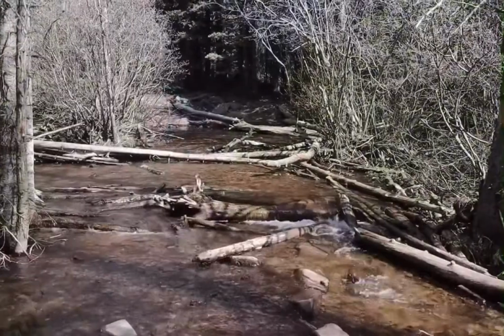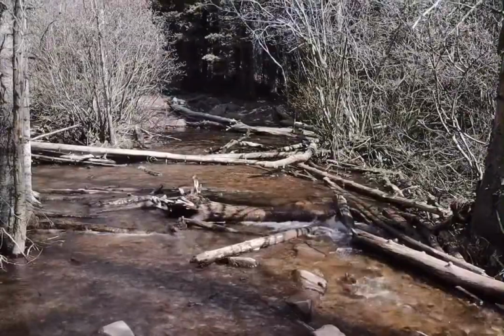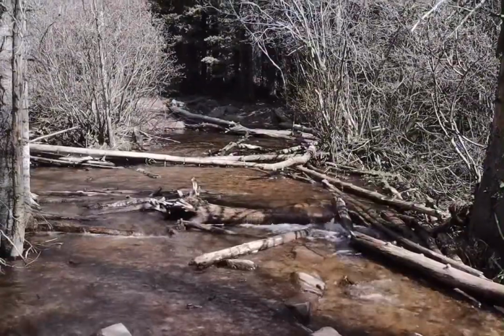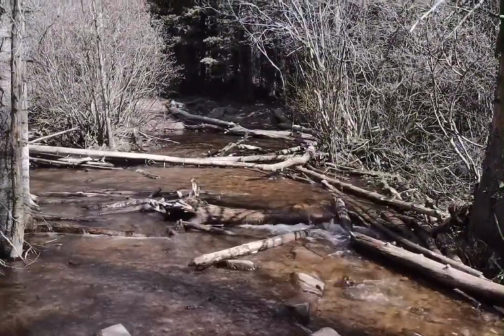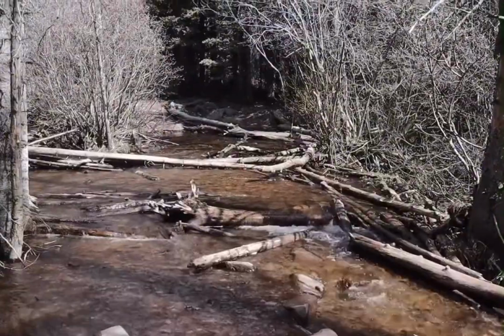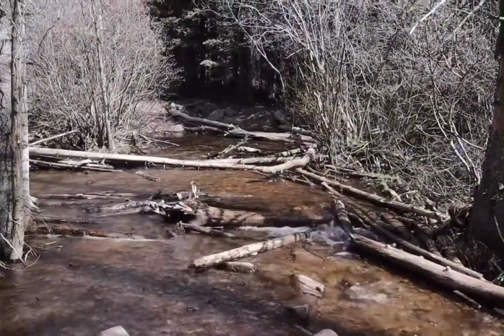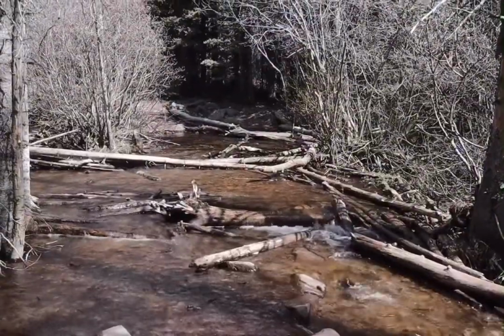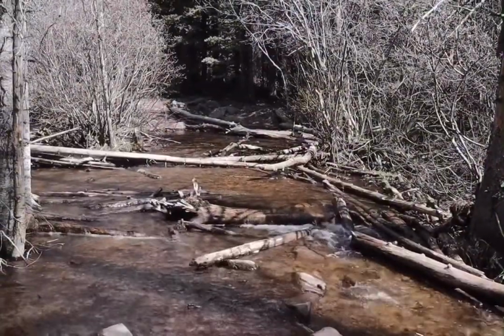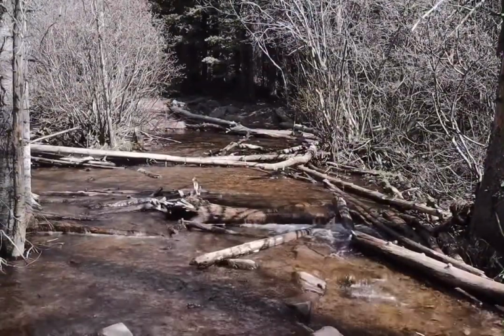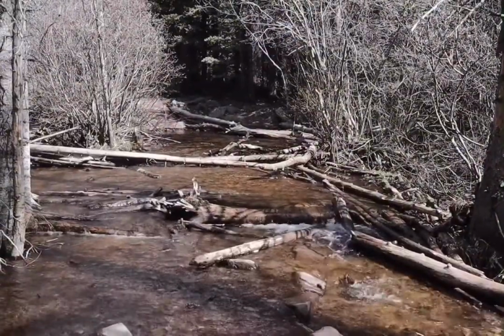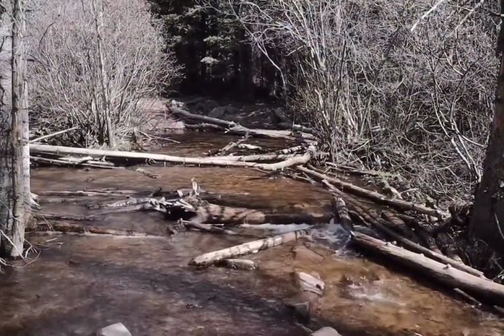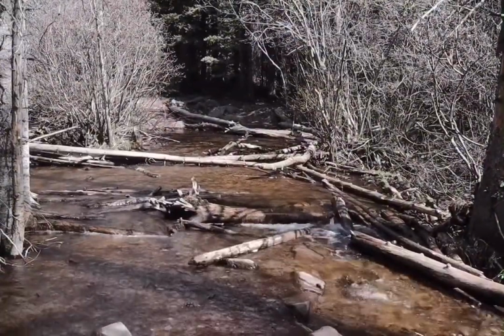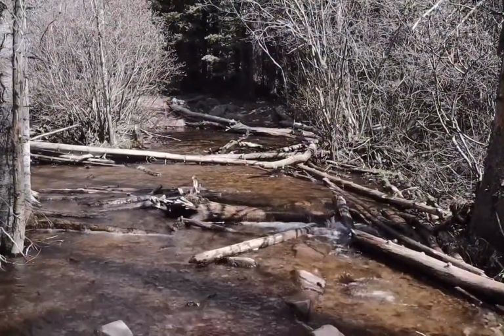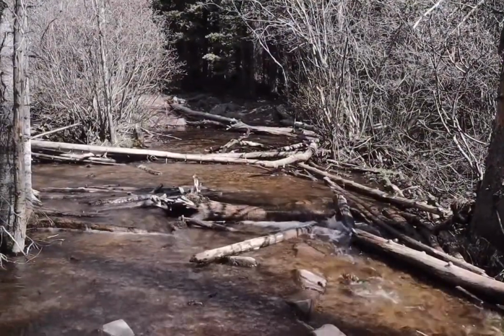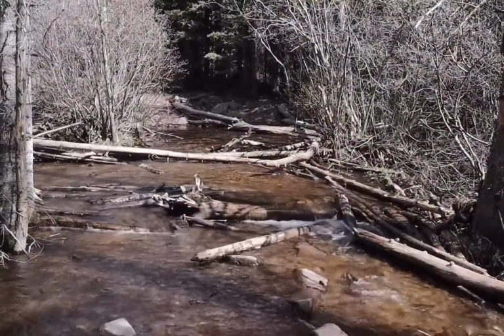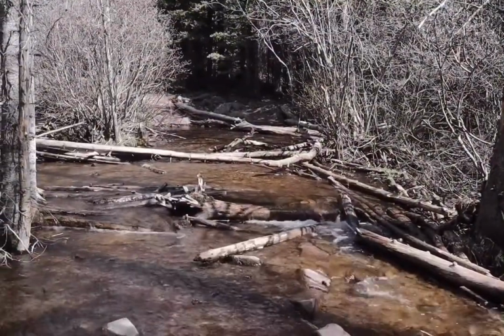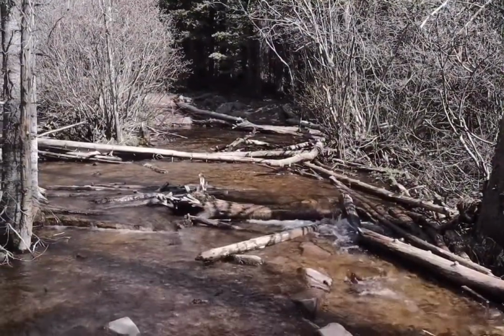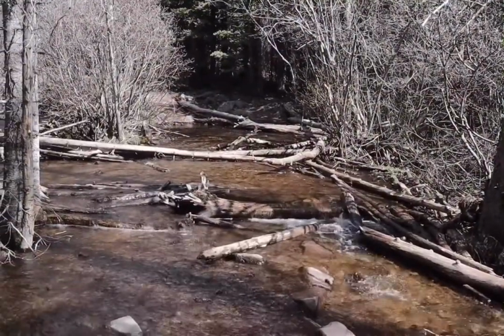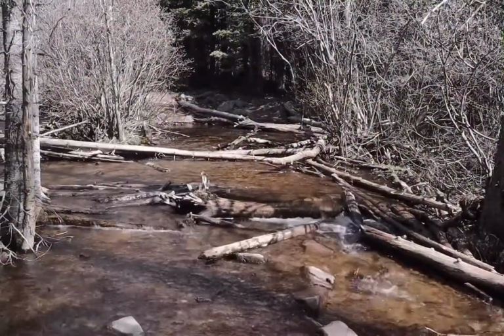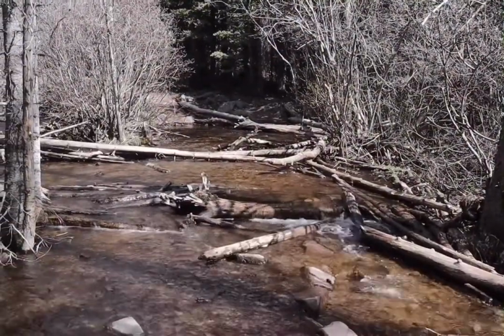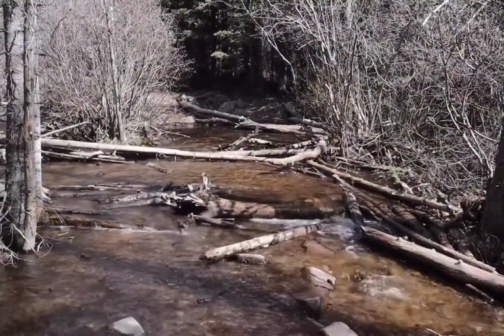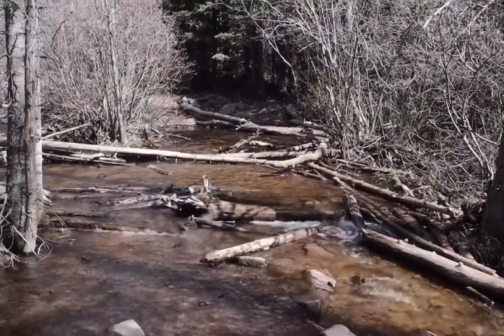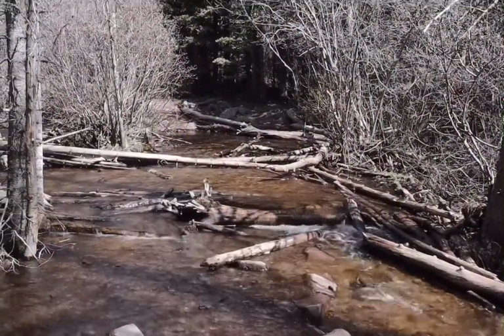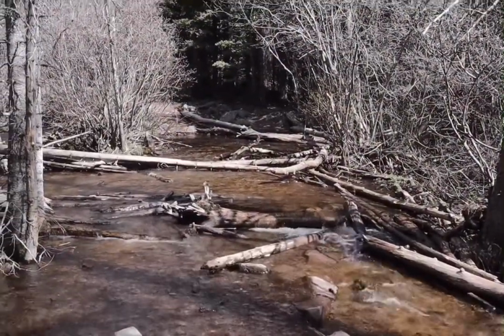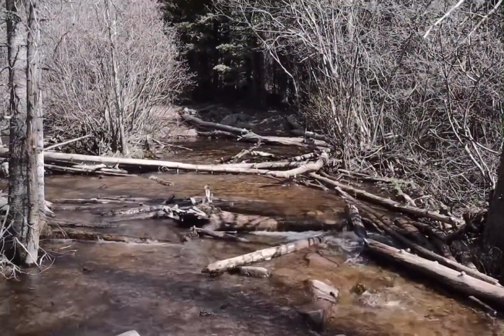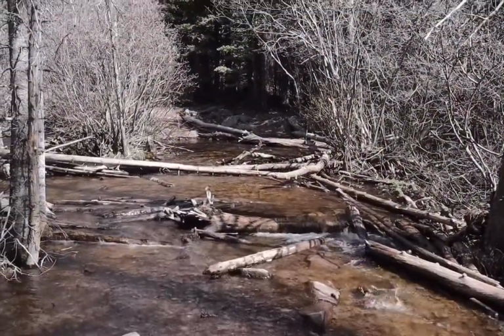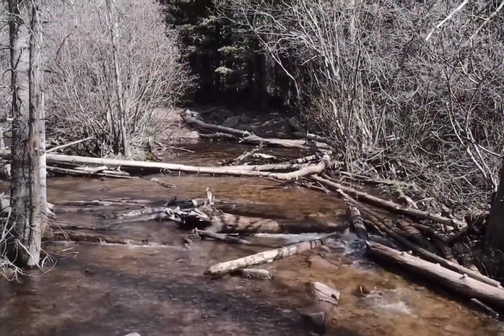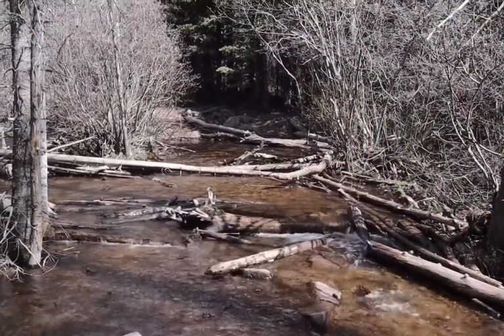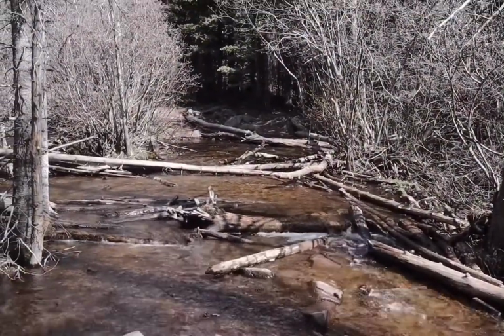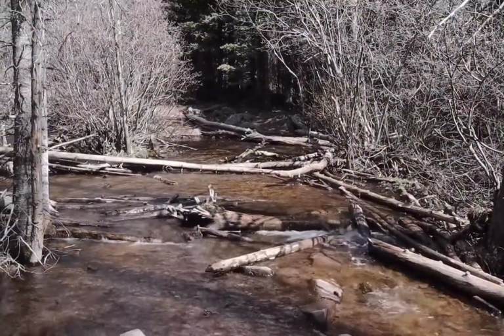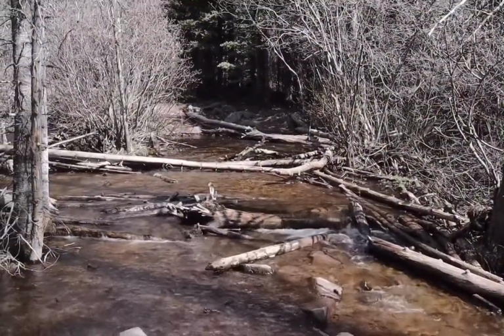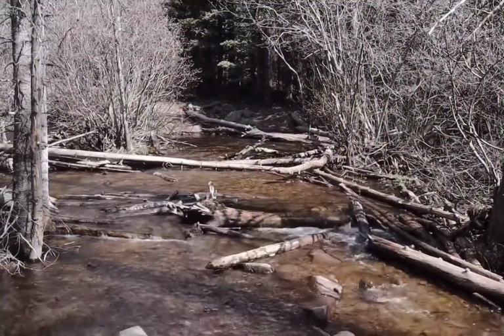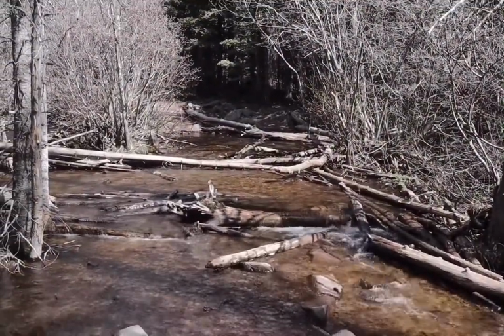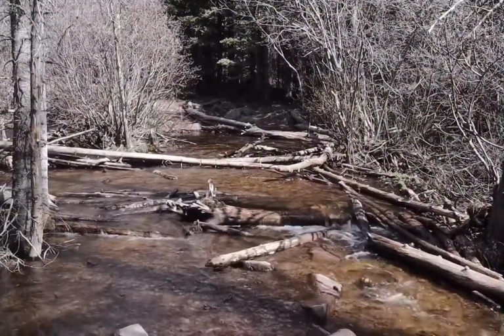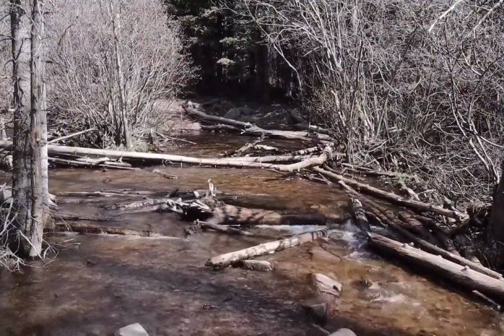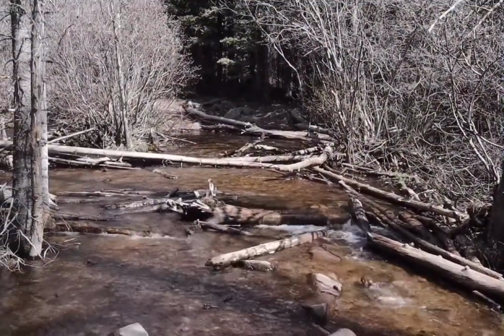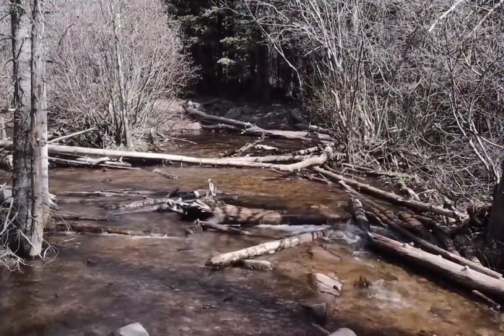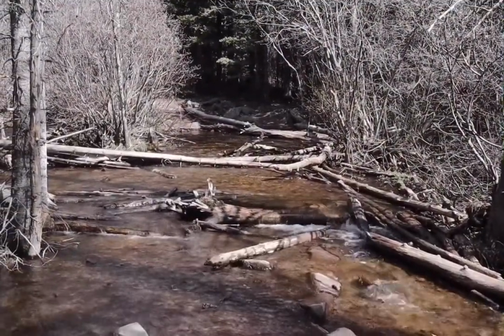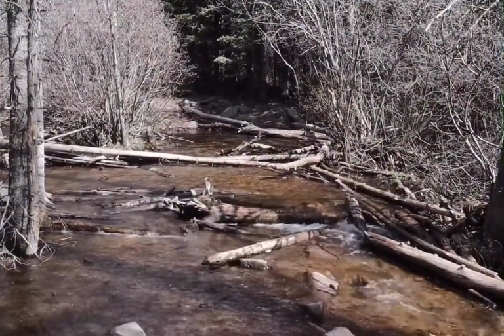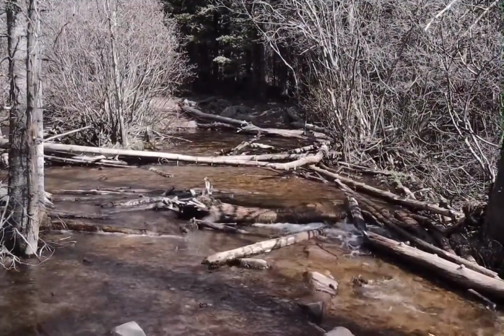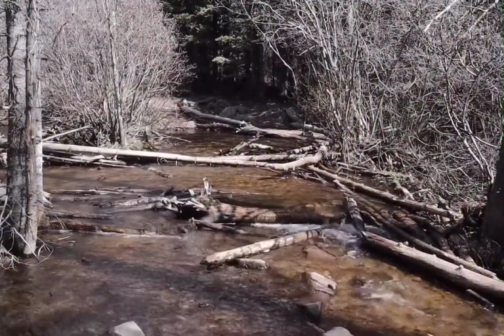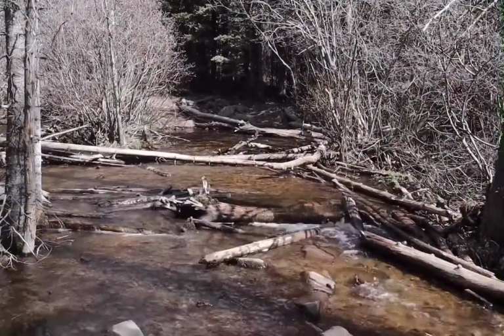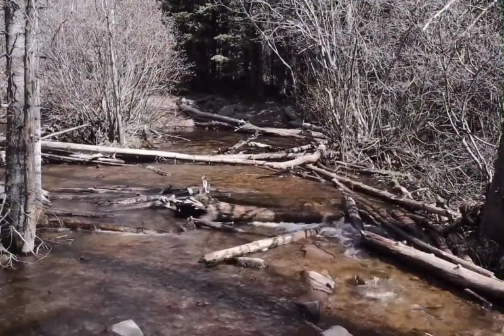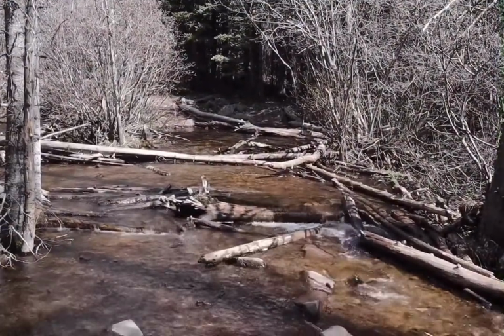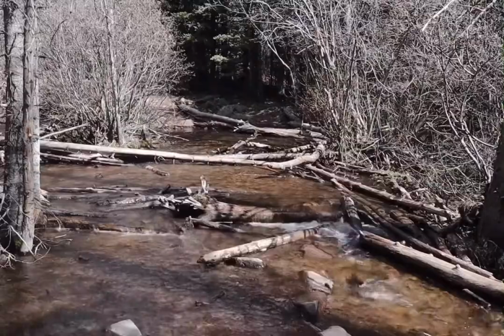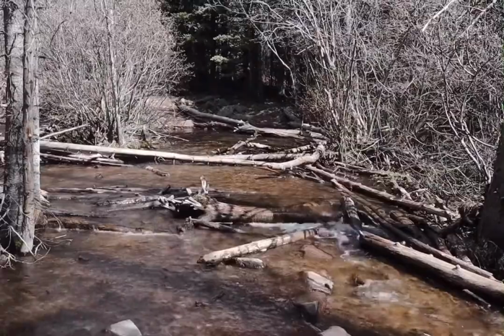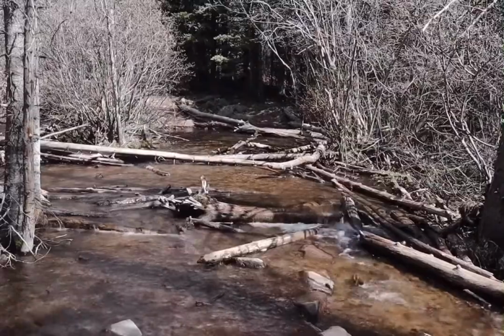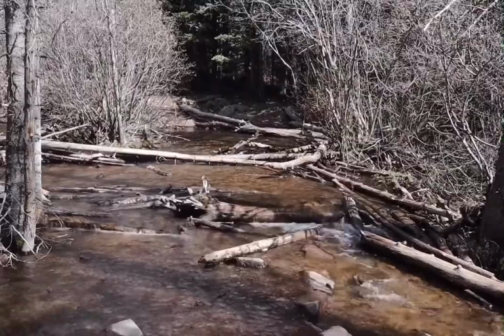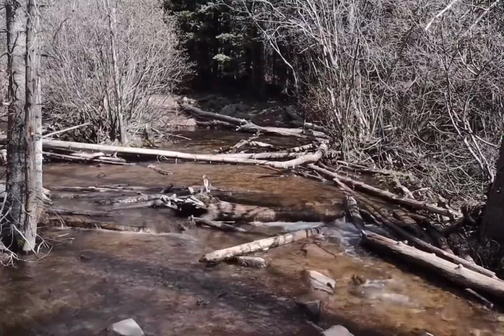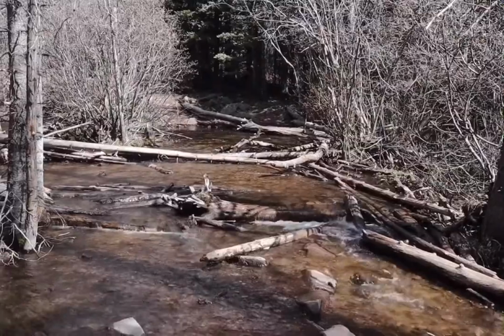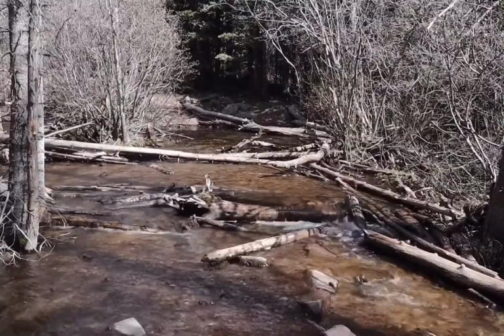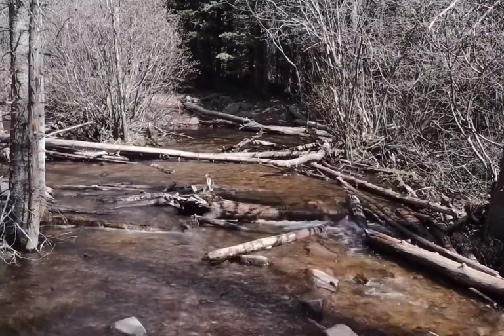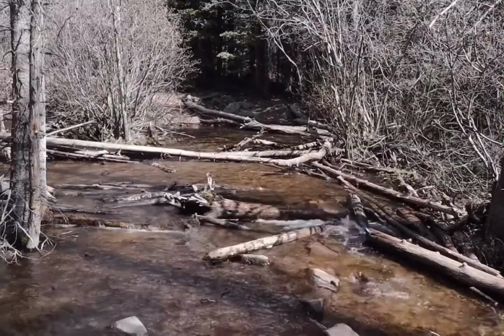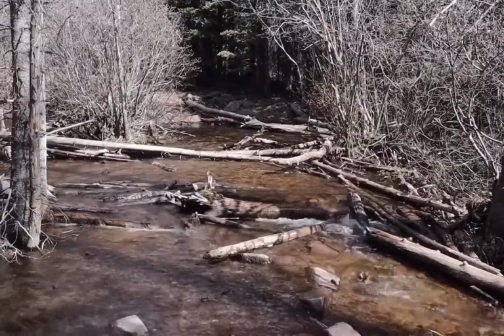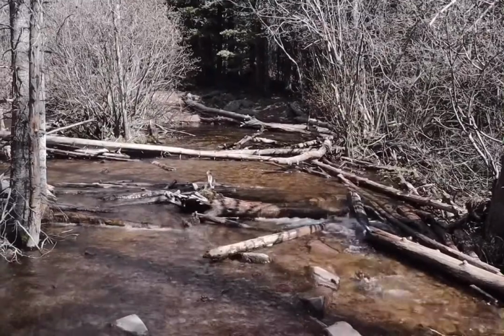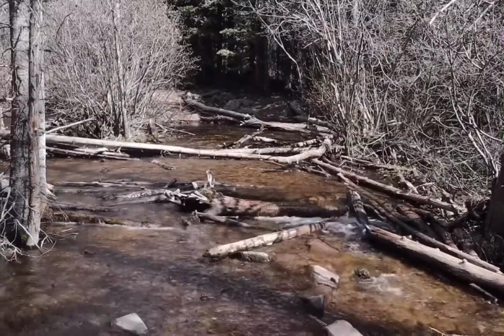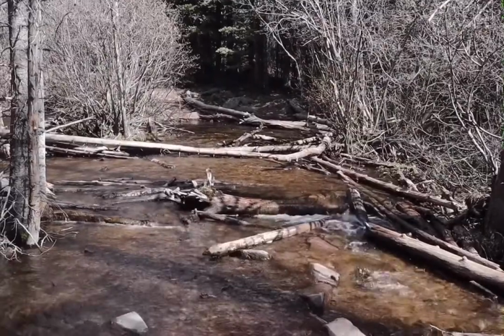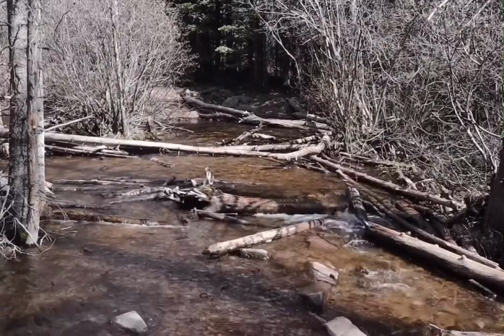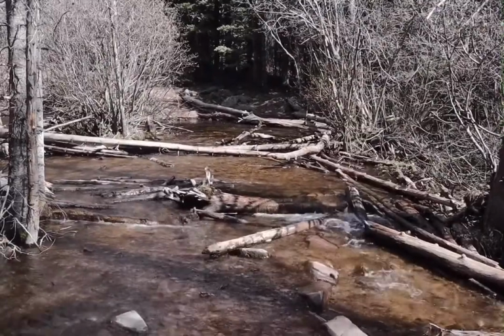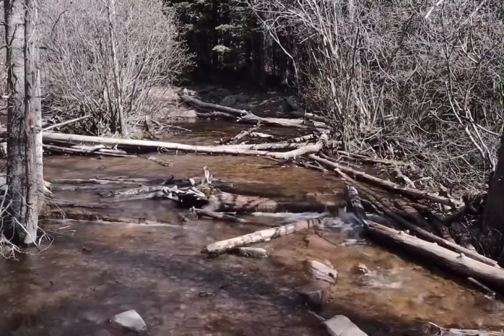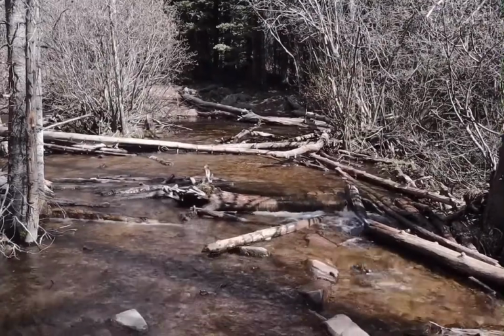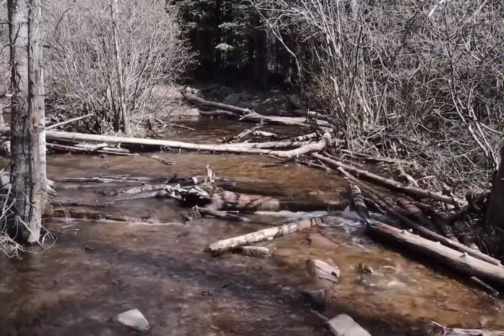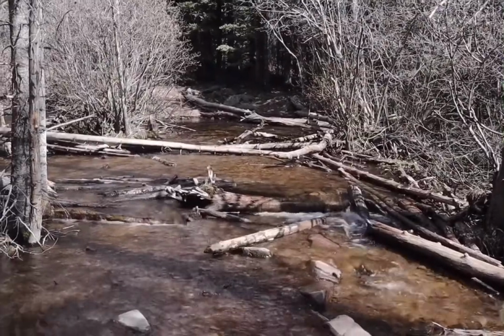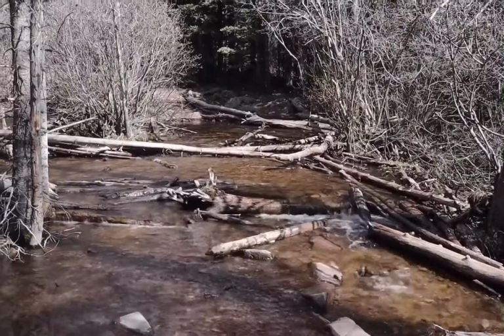2.33 miles in. This is the crossing of Swift Creek — going to try and not get wet. It's about ankle deep.